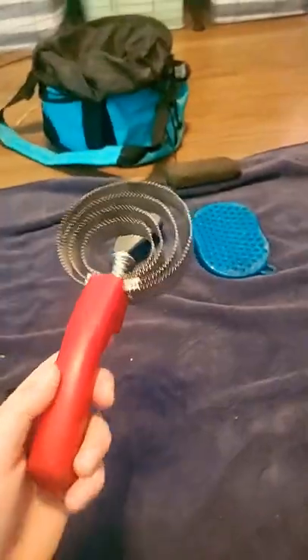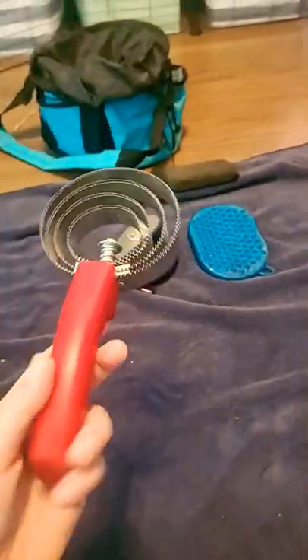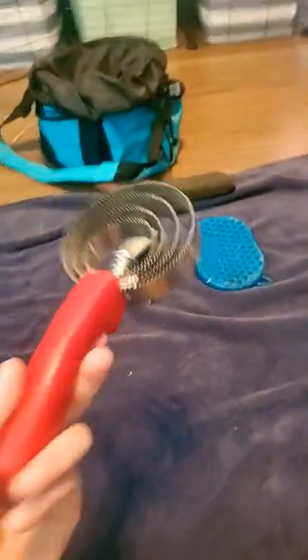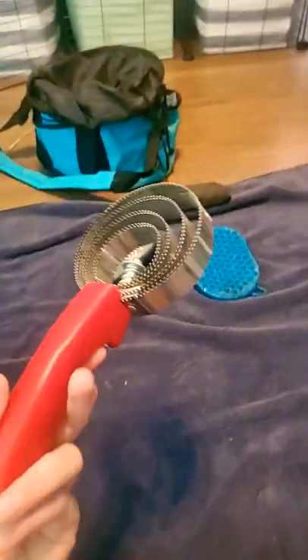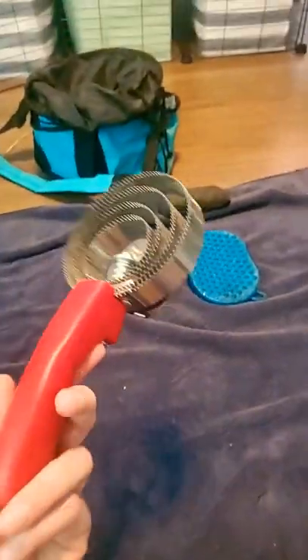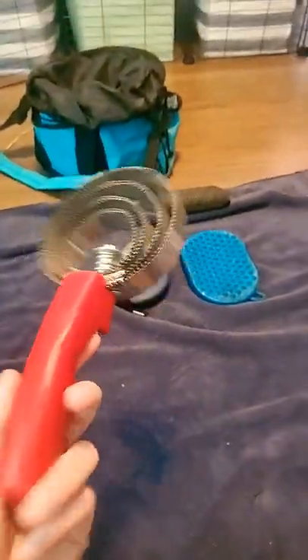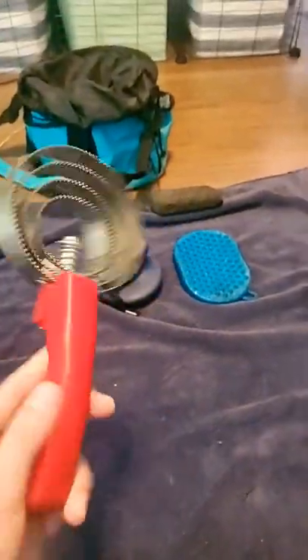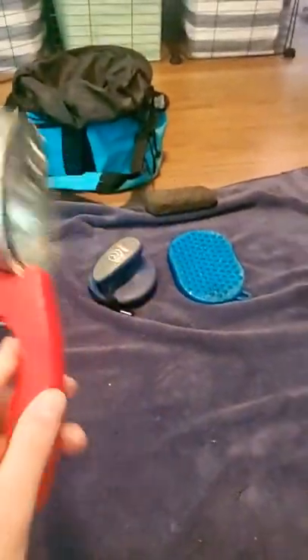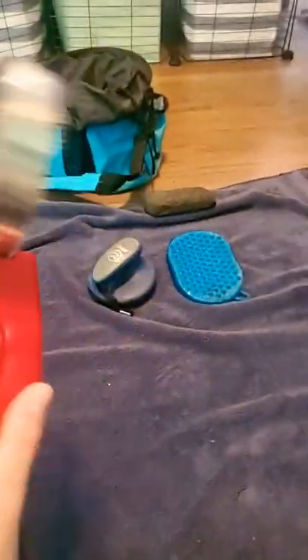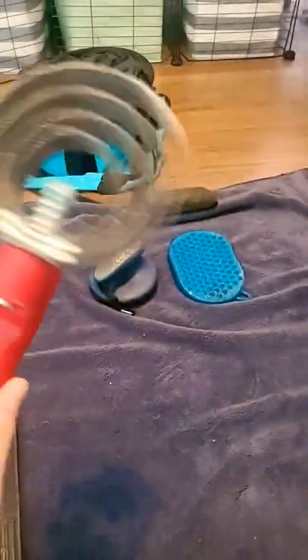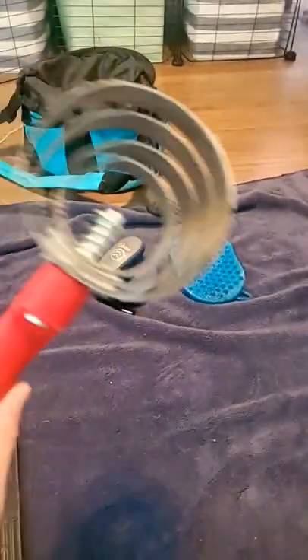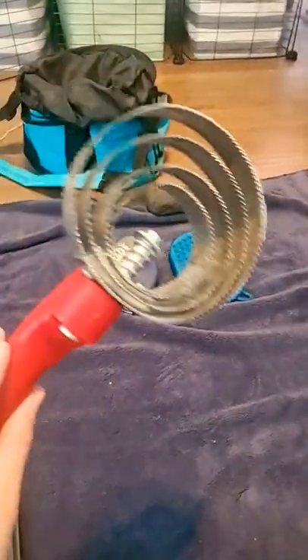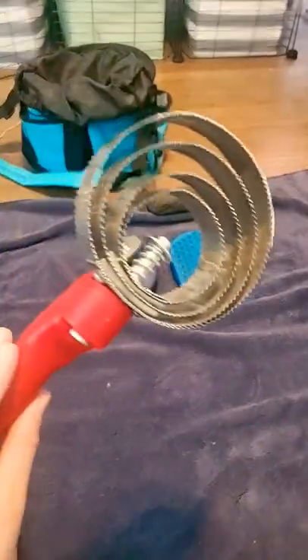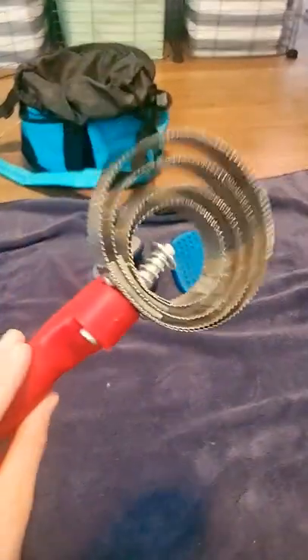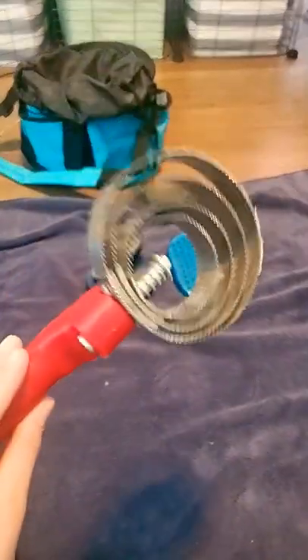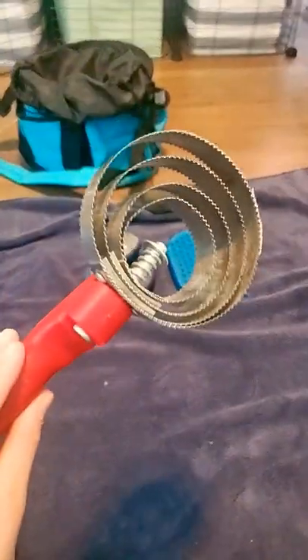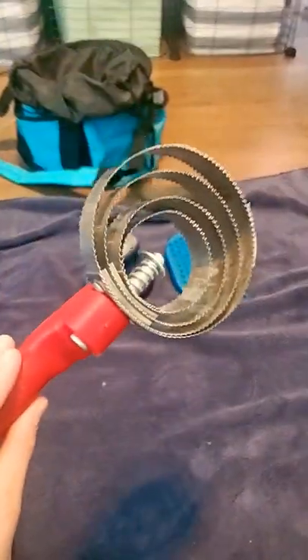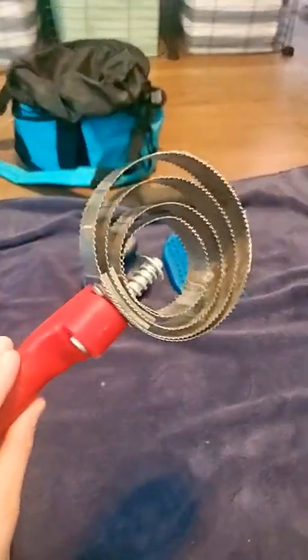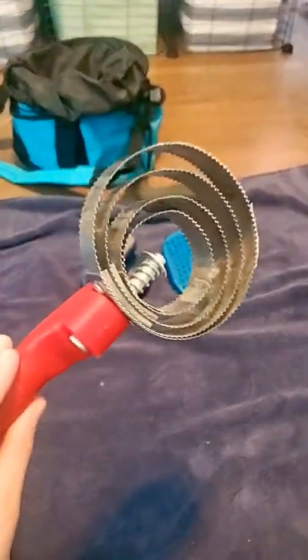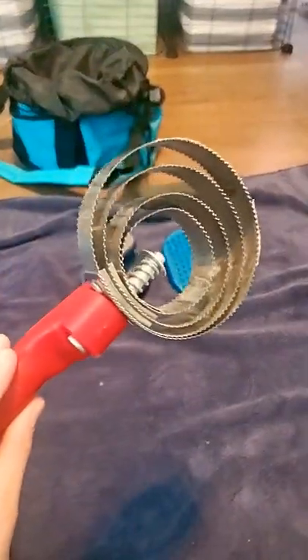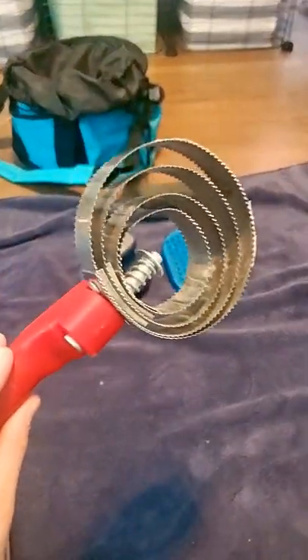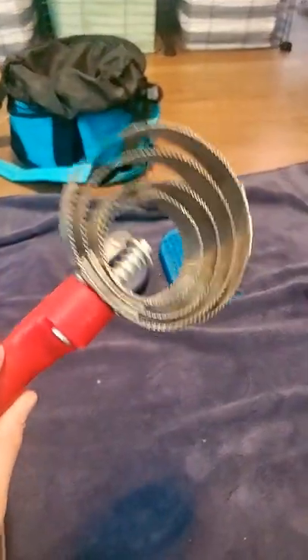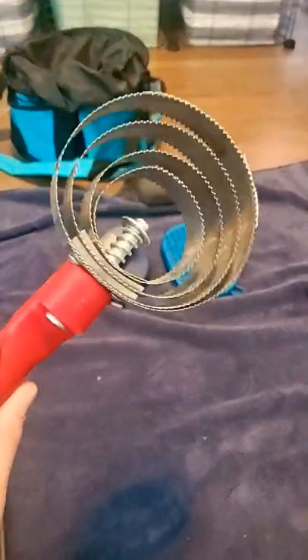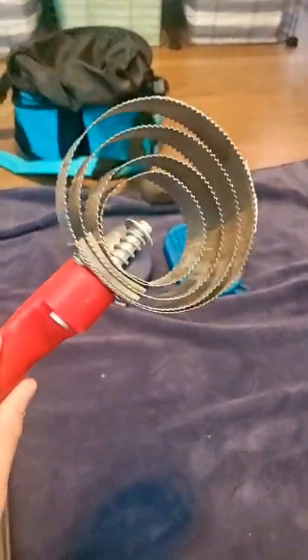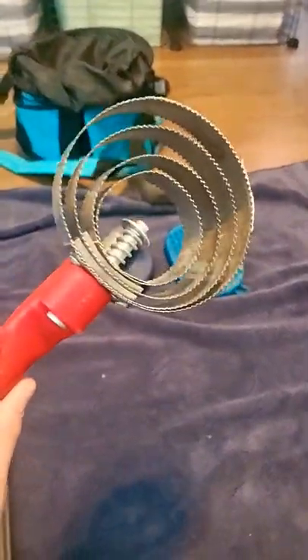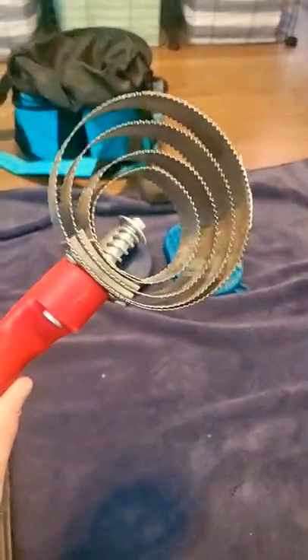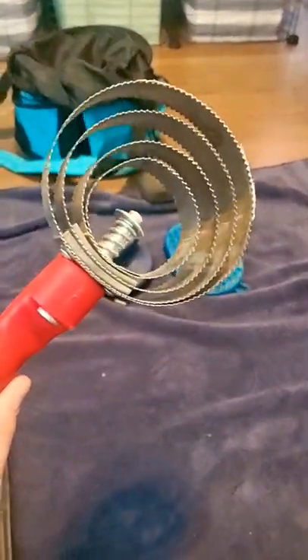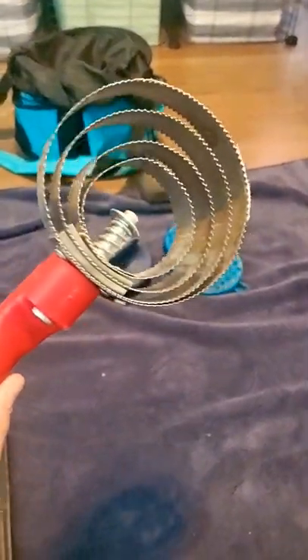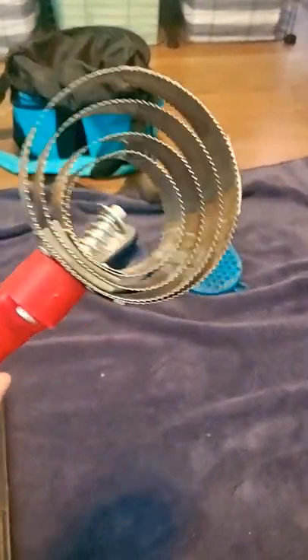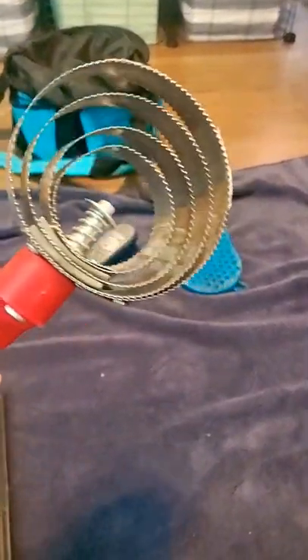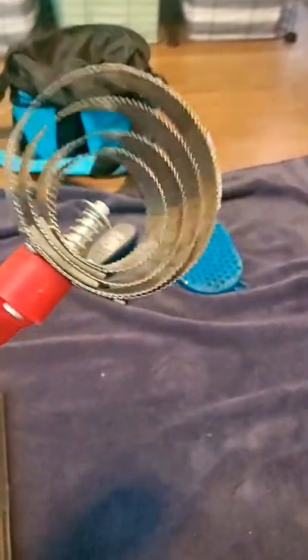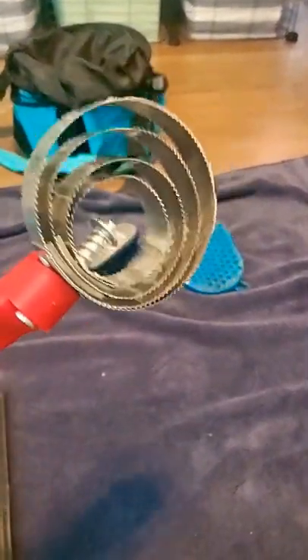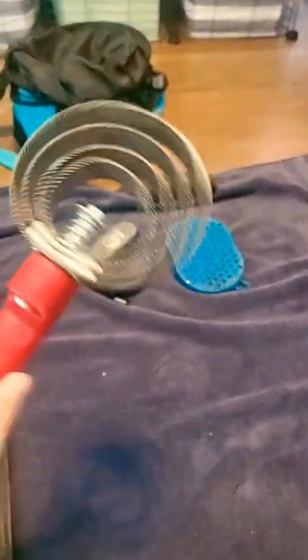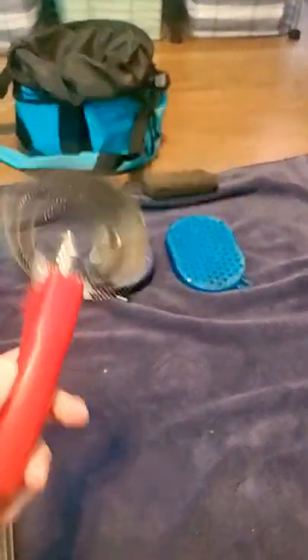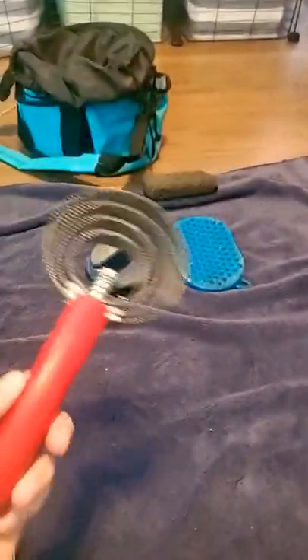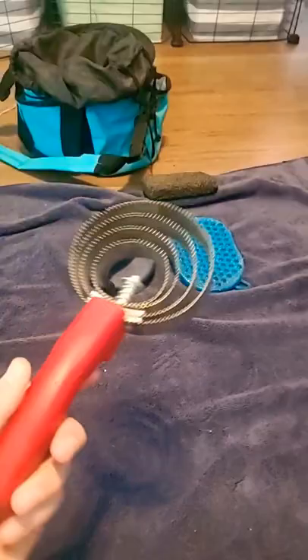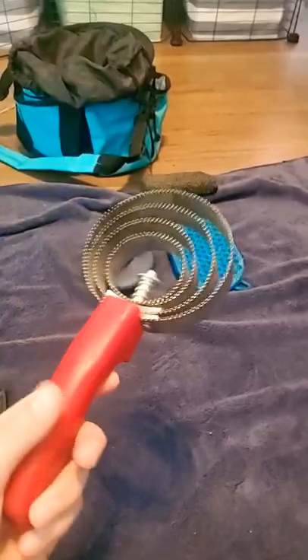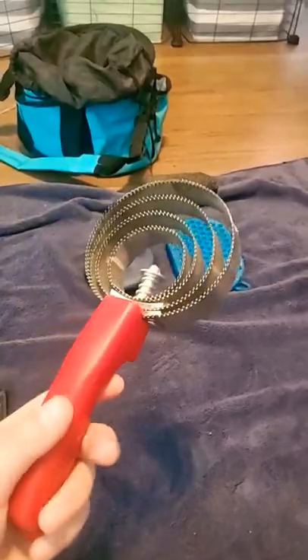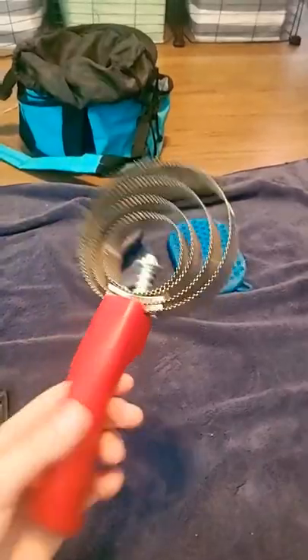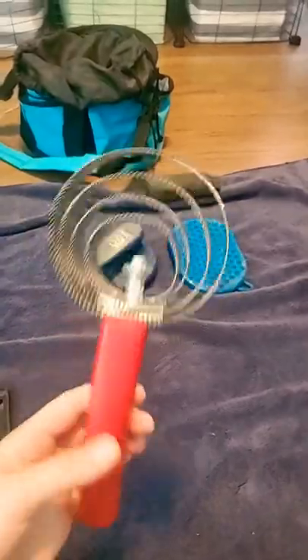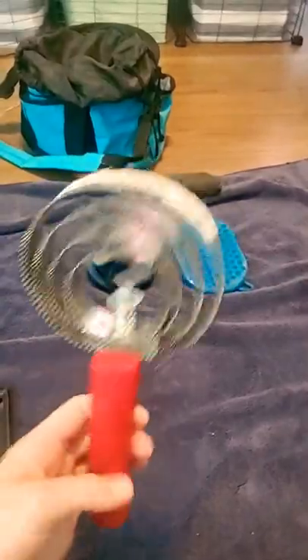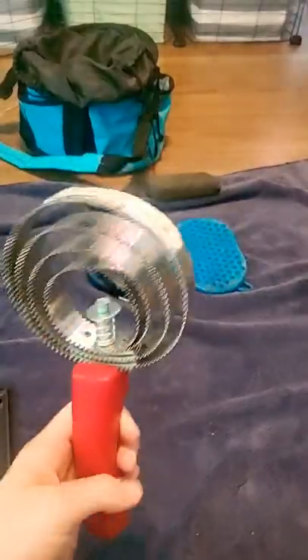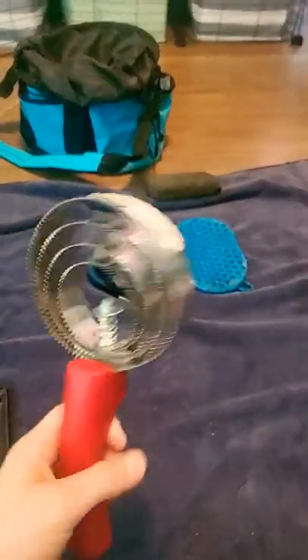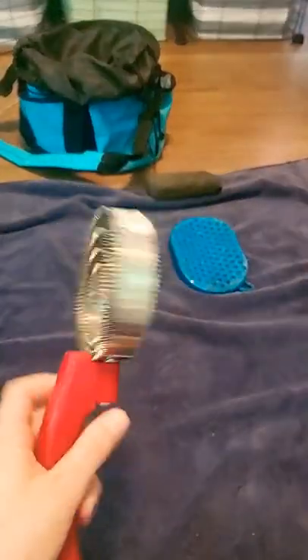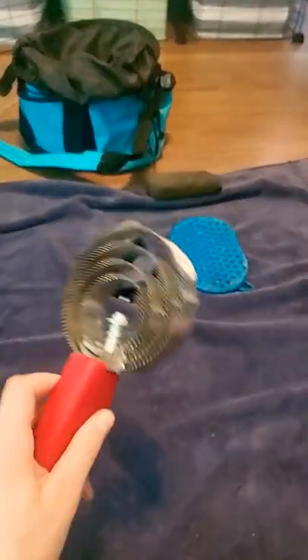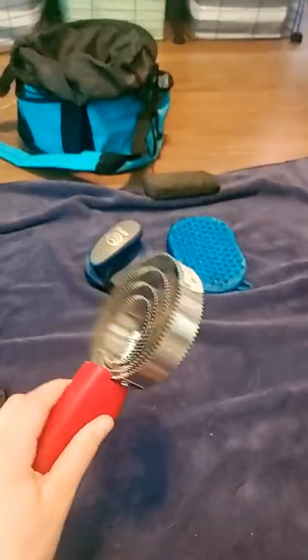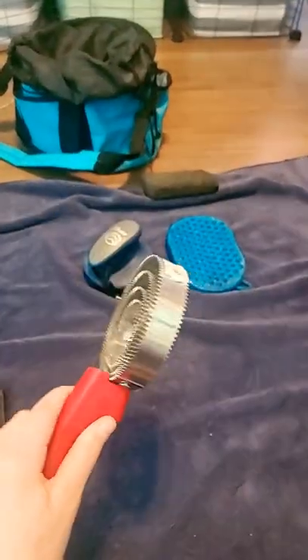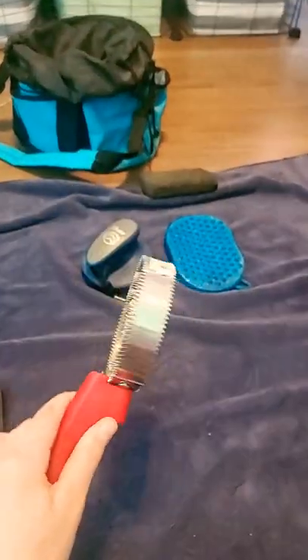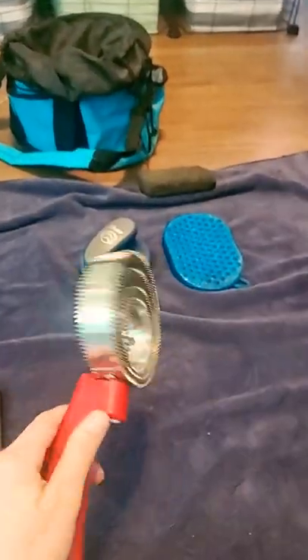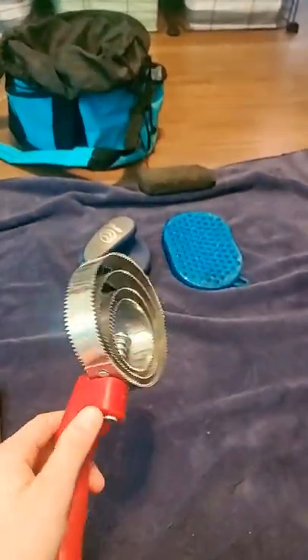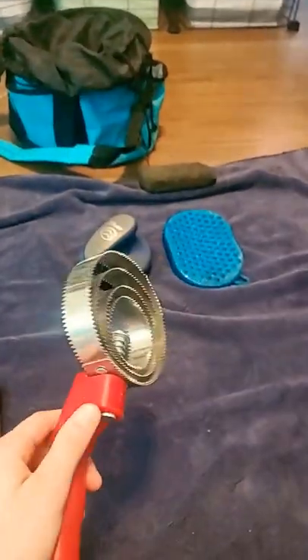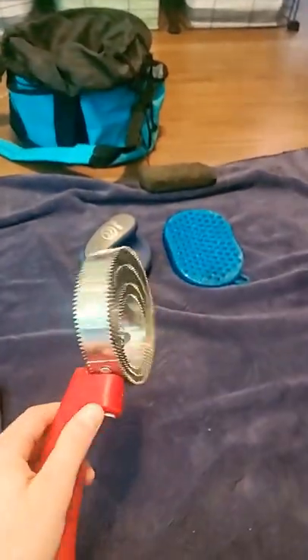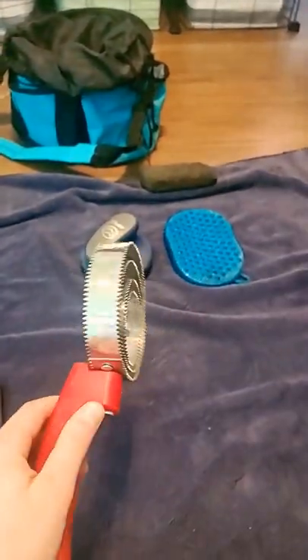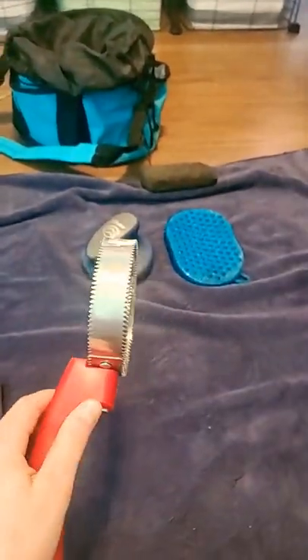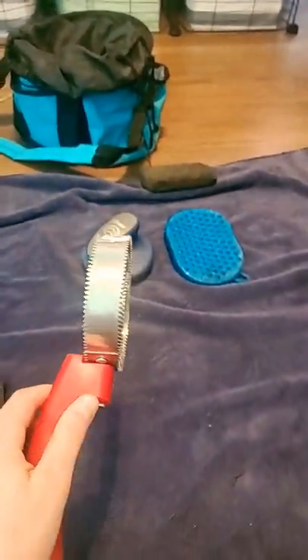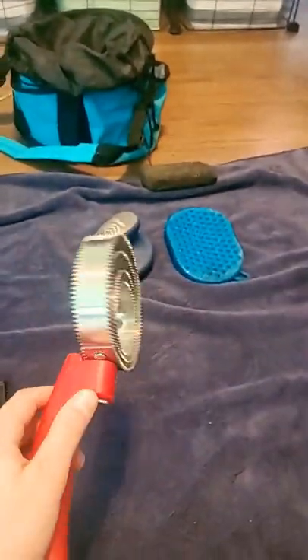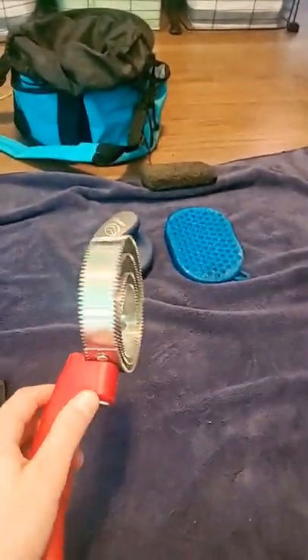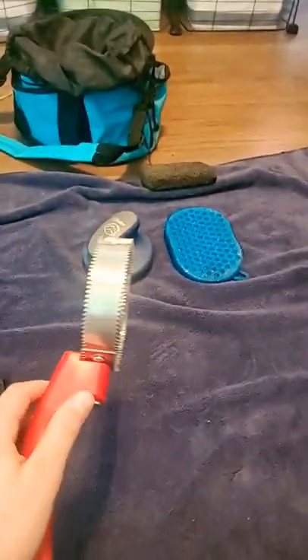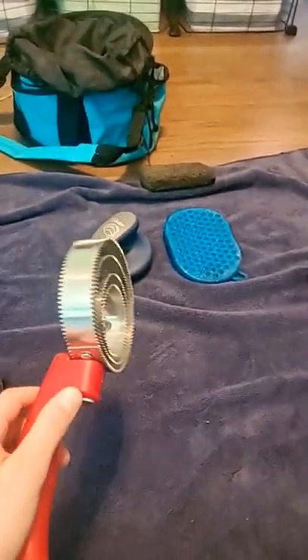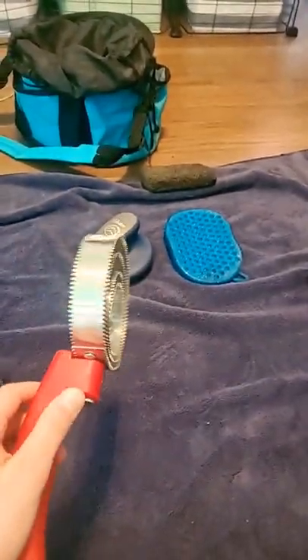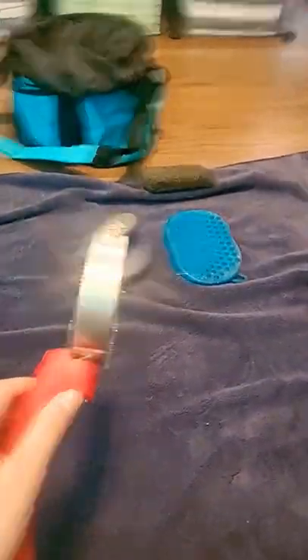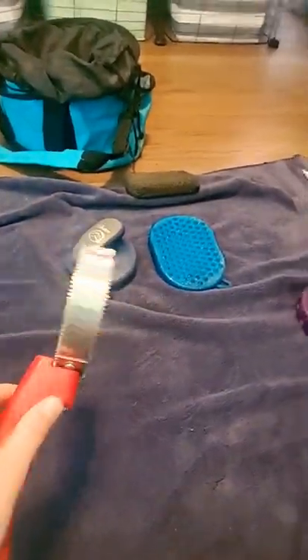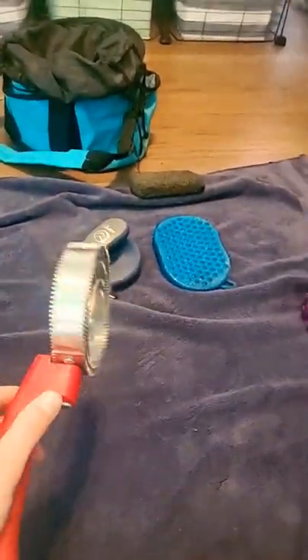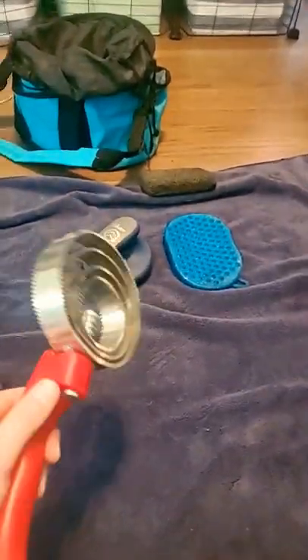Metal curry comb — I love this because it also helps de-shed. Also, I just cleaned all of the brushes.